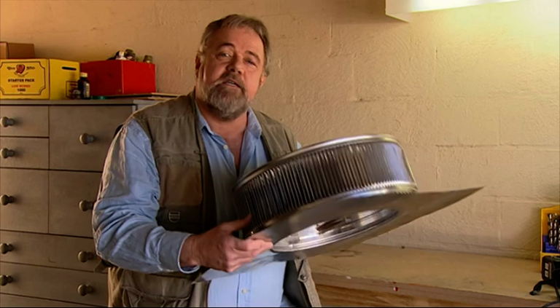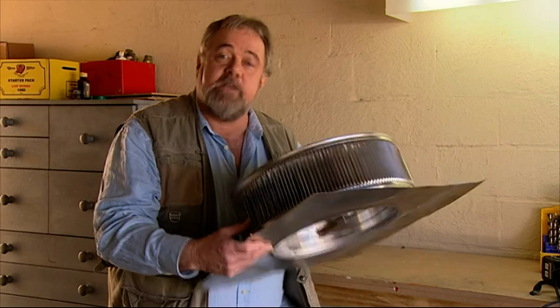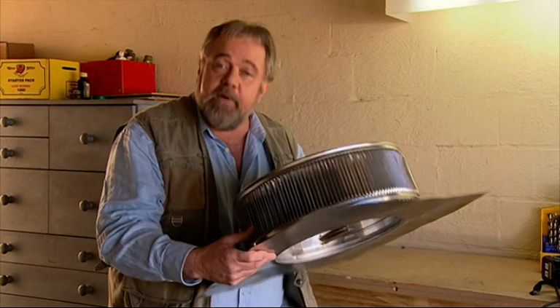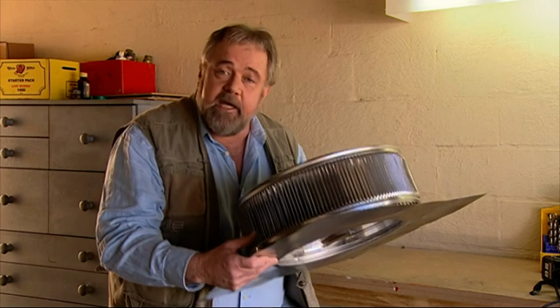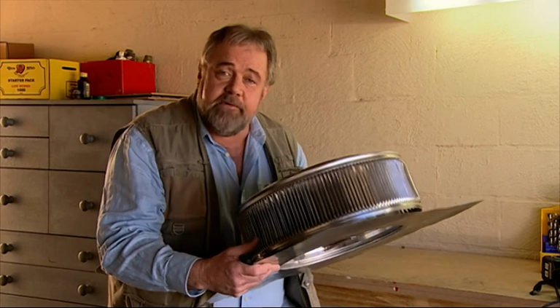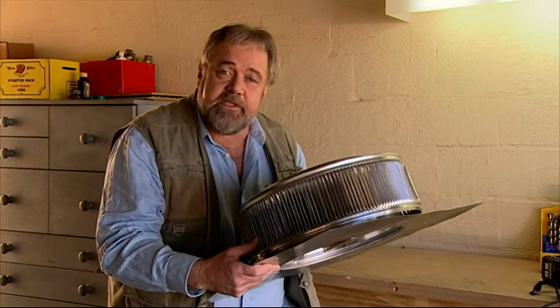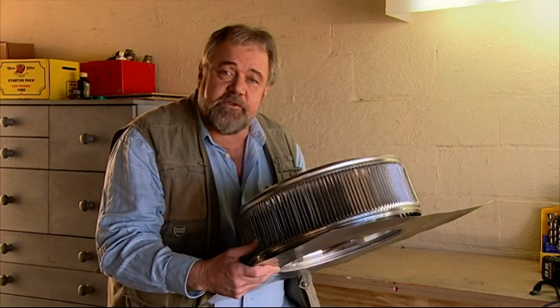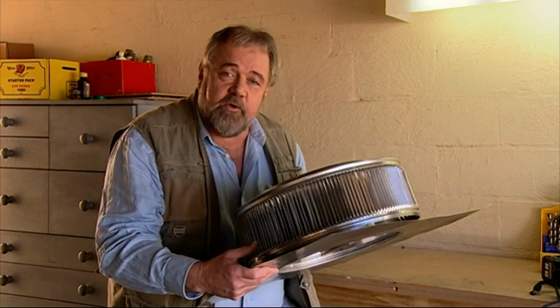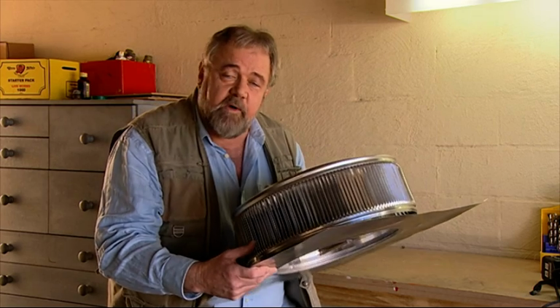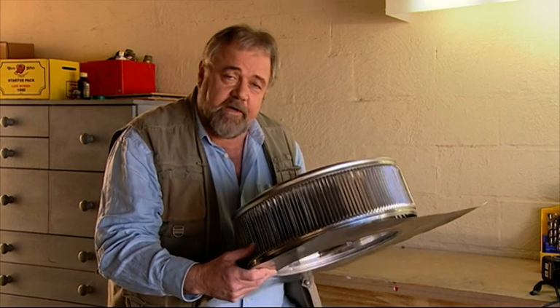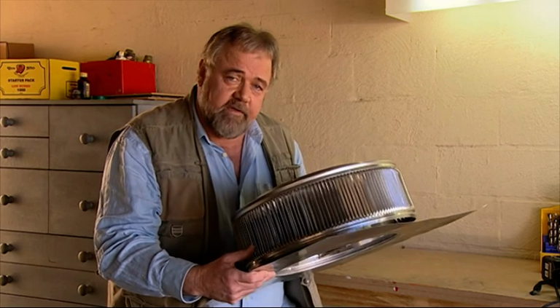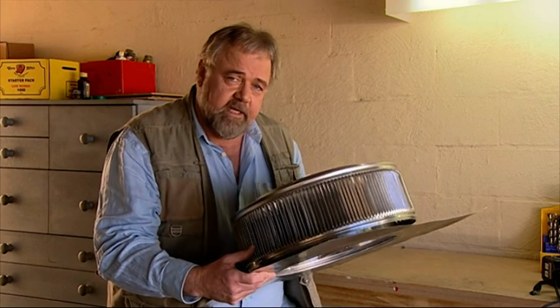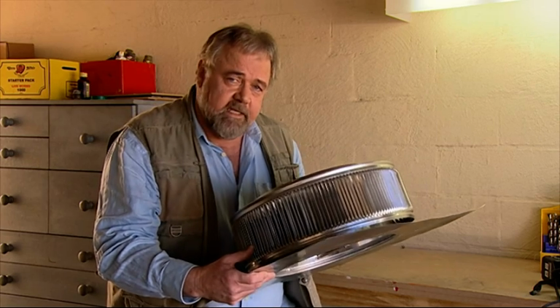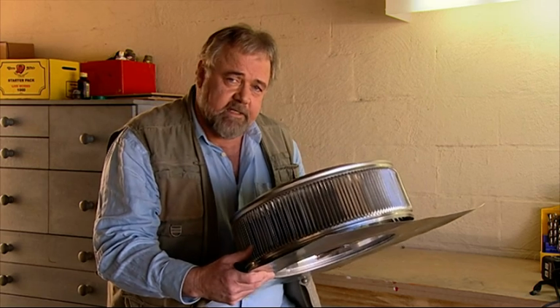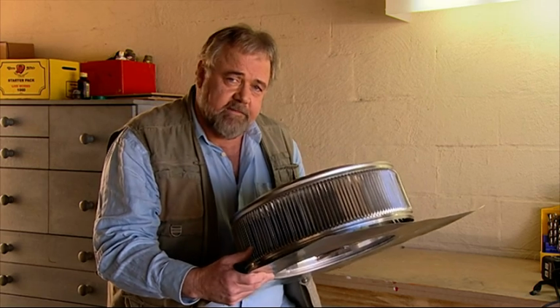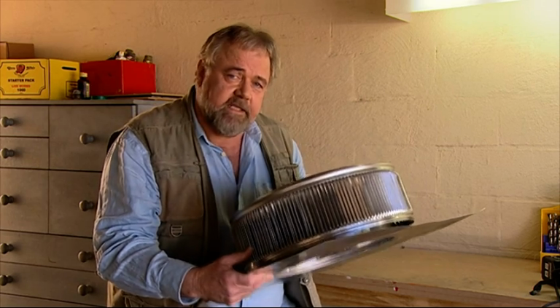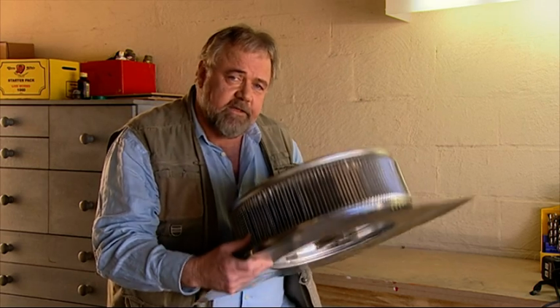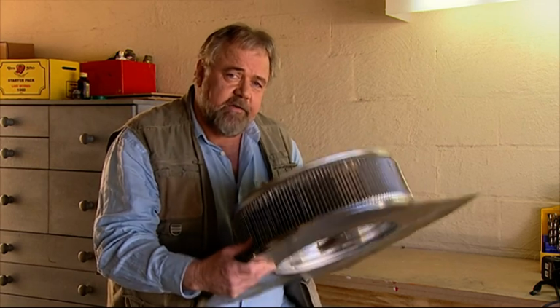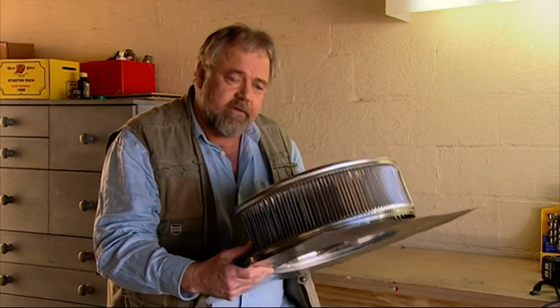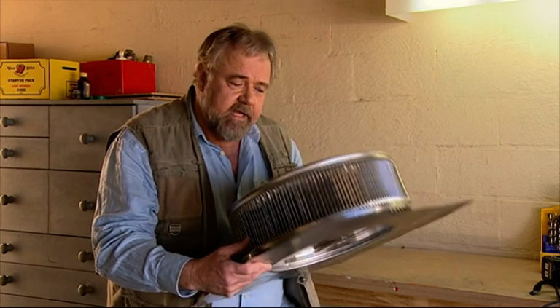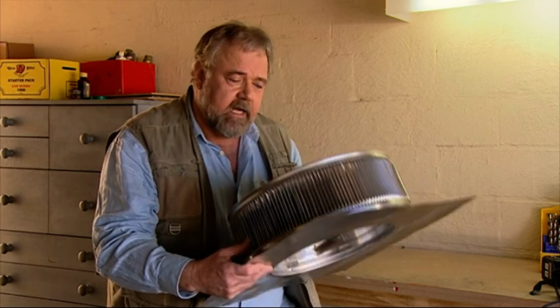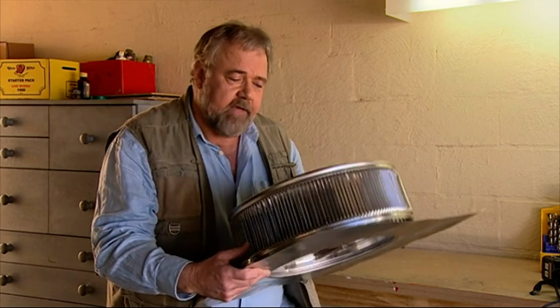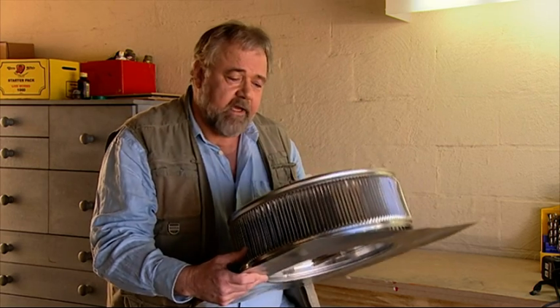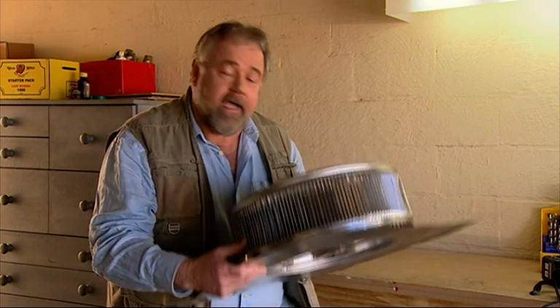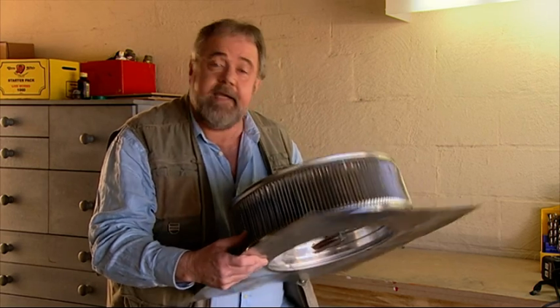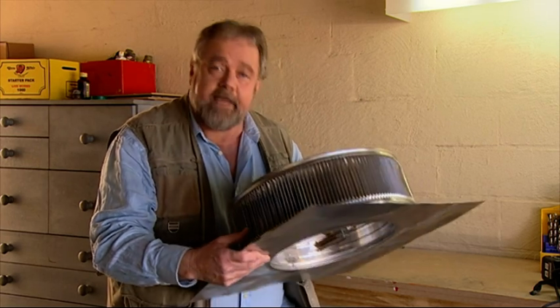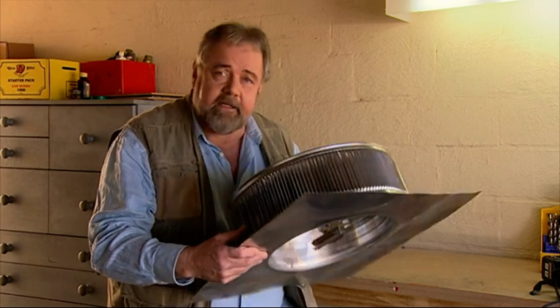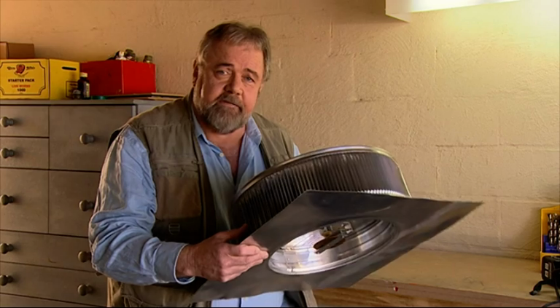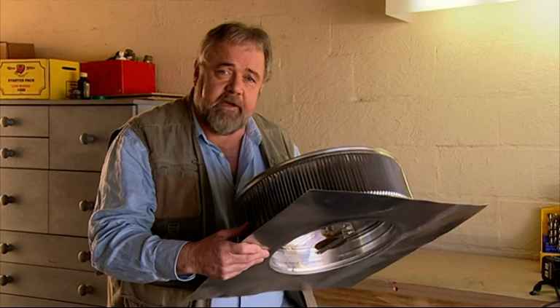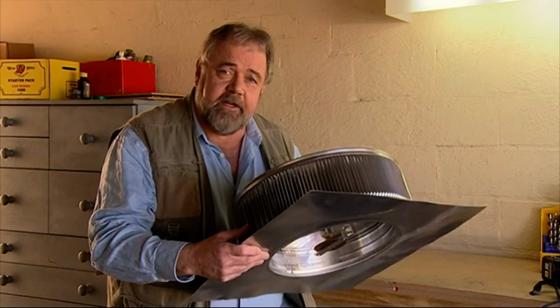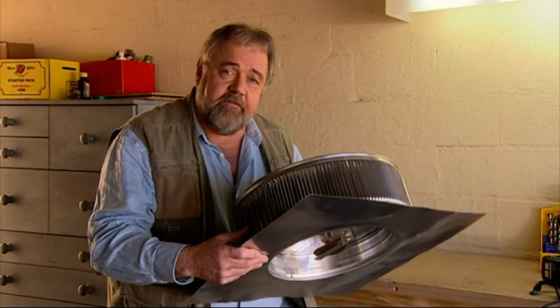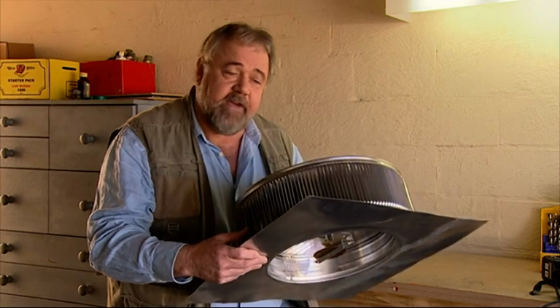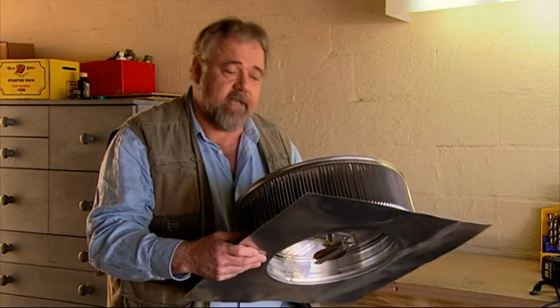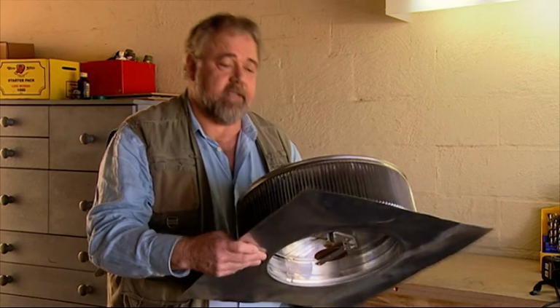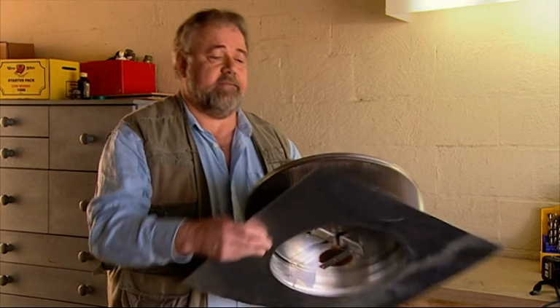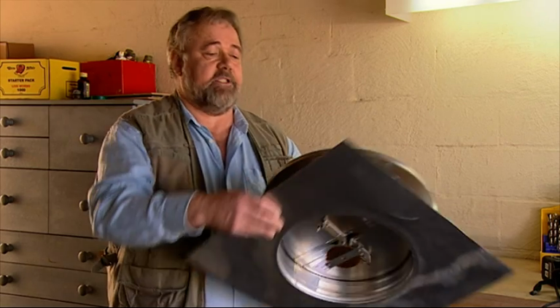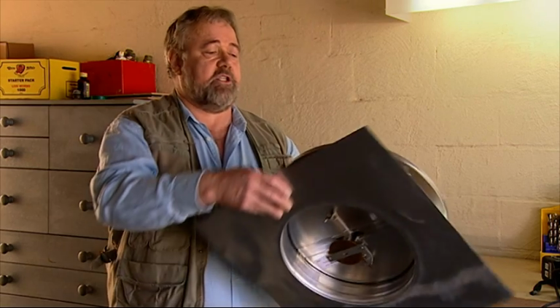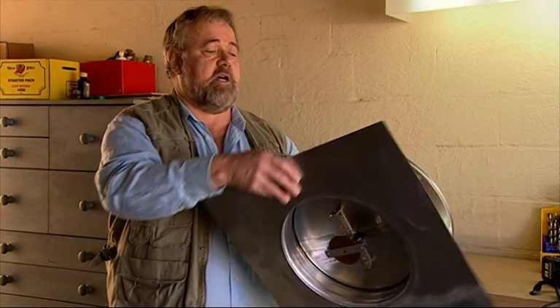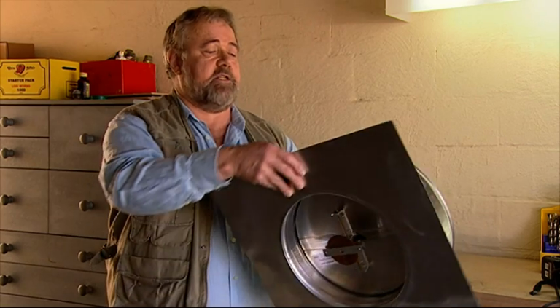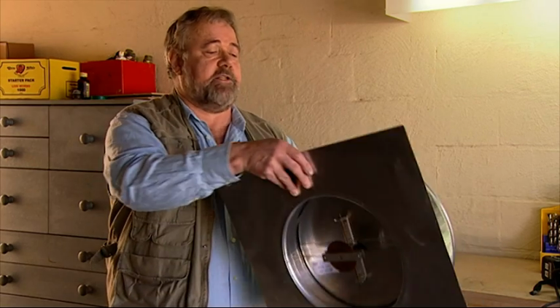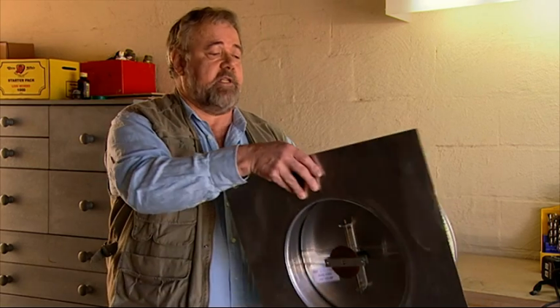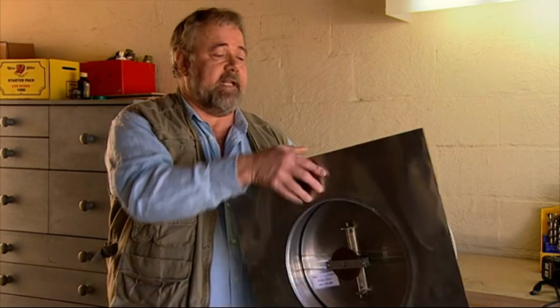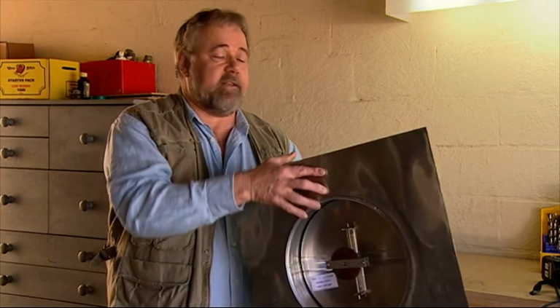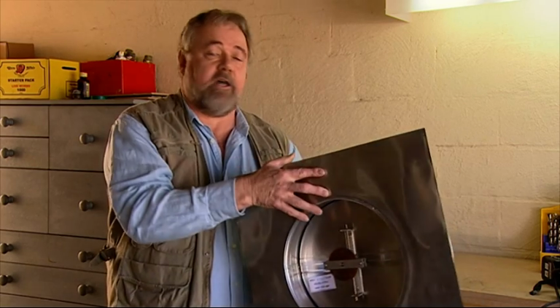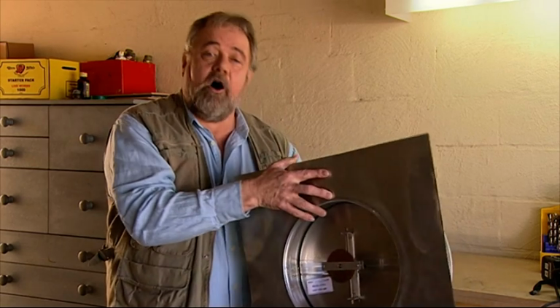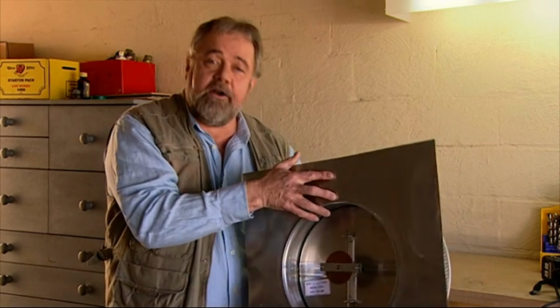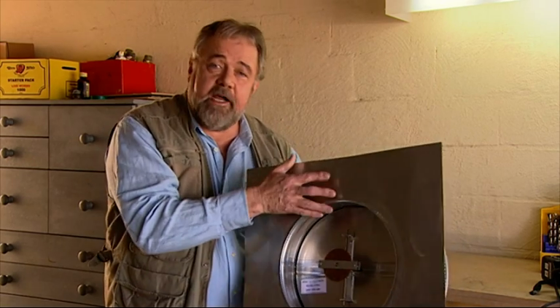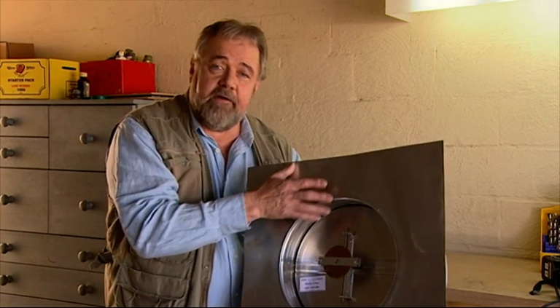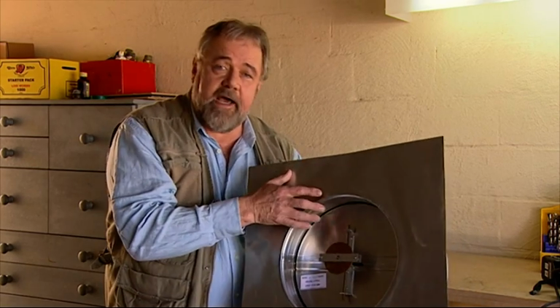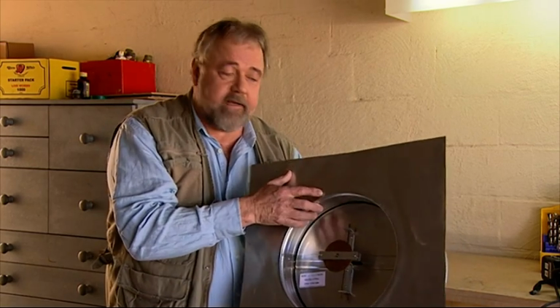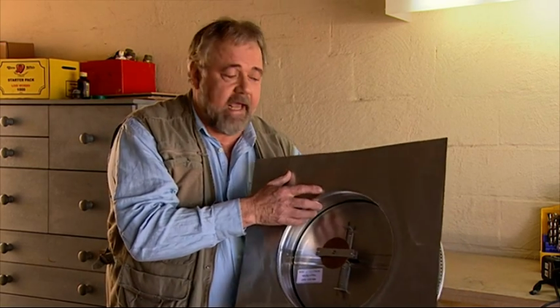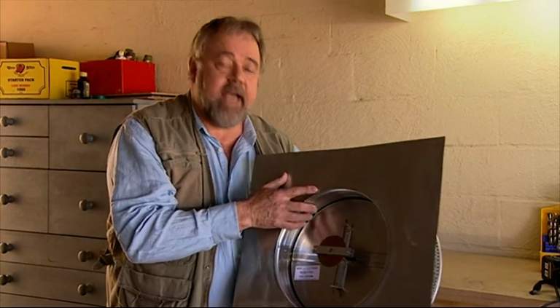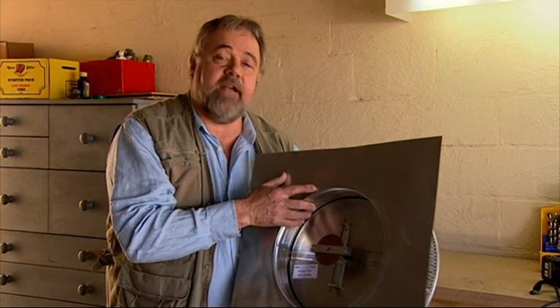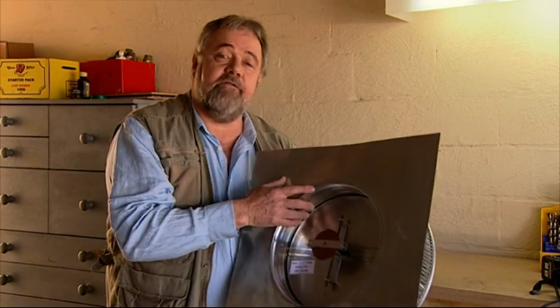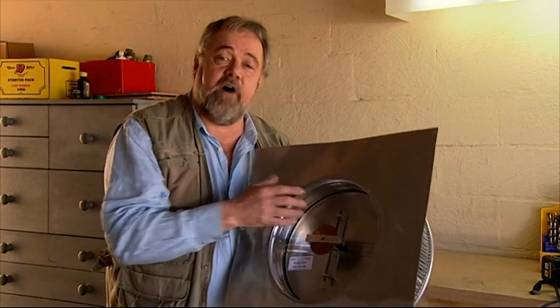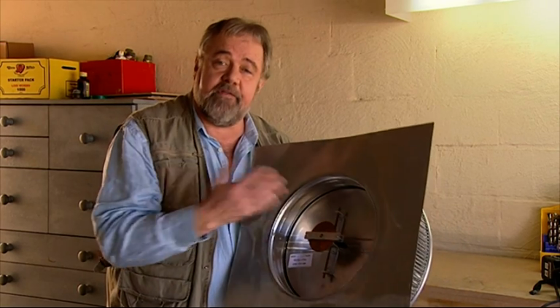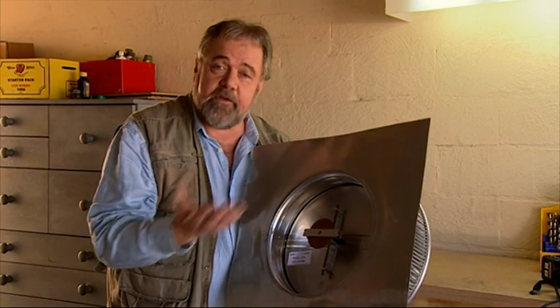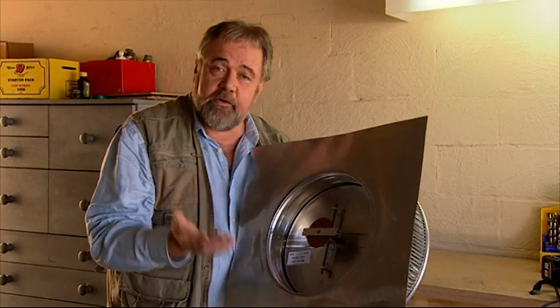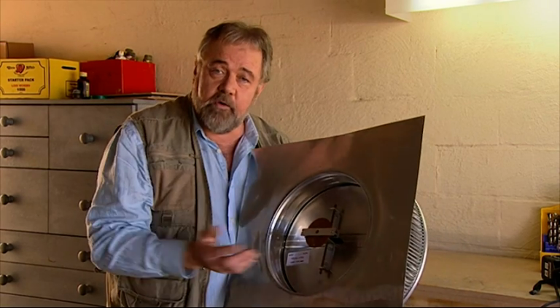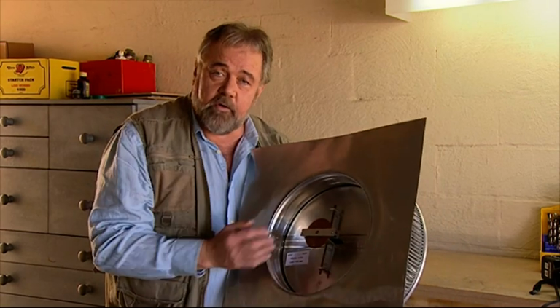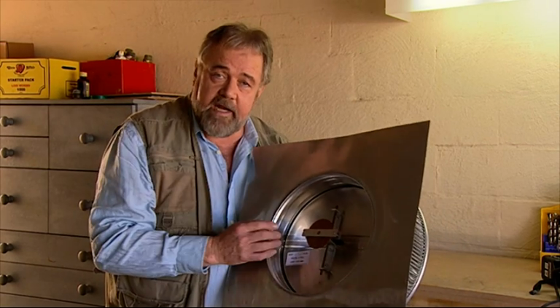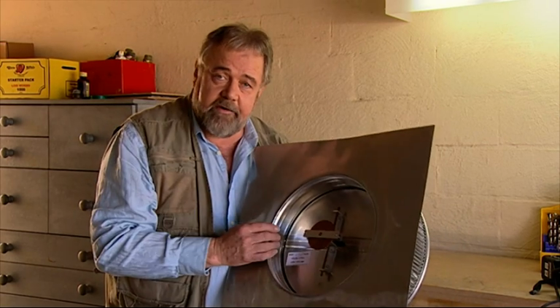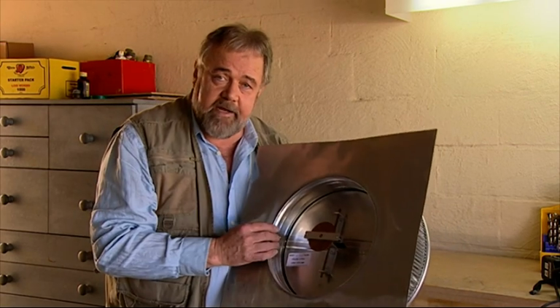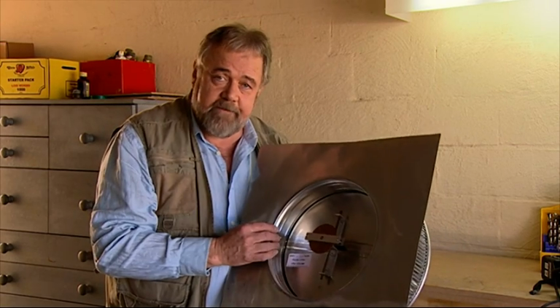So we're going to install one of these. It's a very clever heat-activated vent designed to let the hot air out and invite the cooler air in.